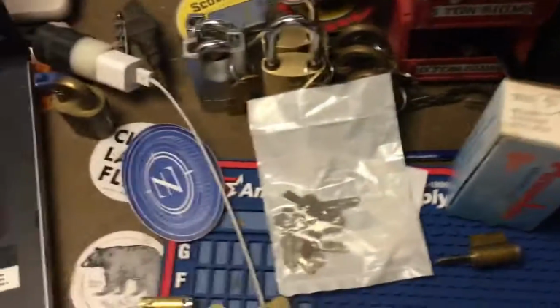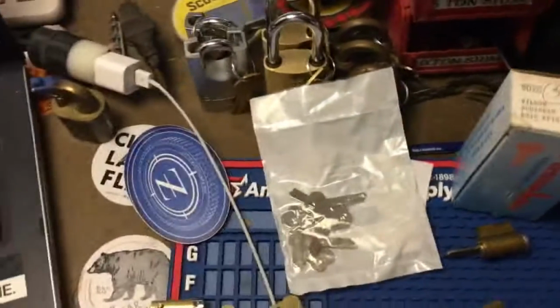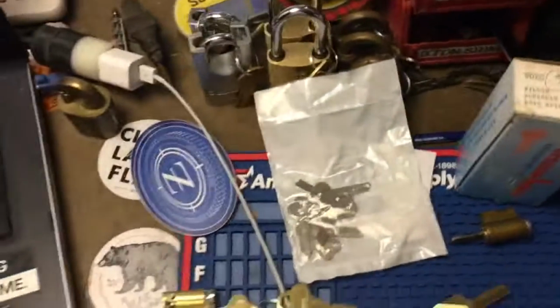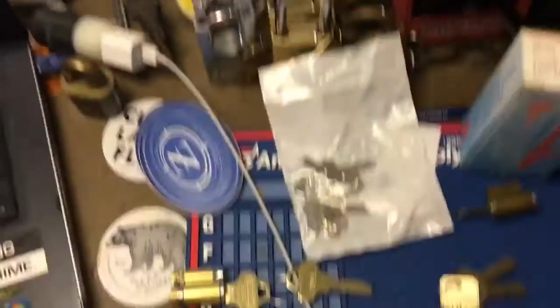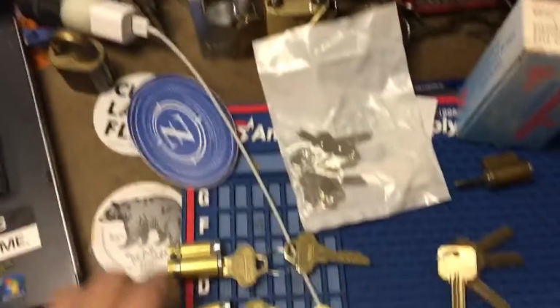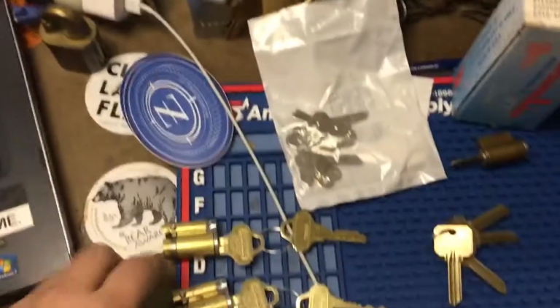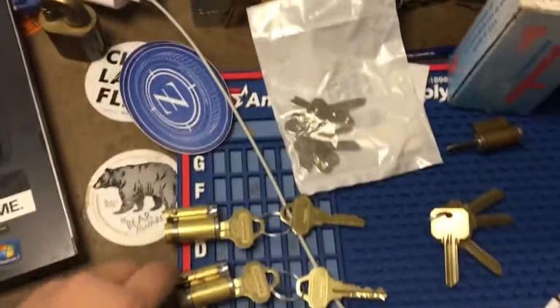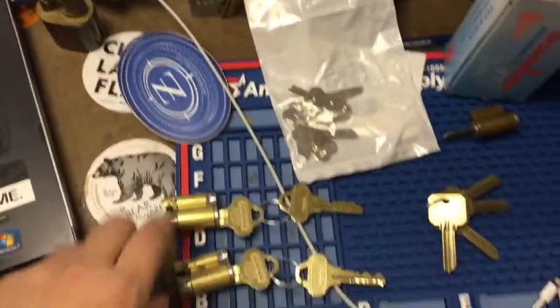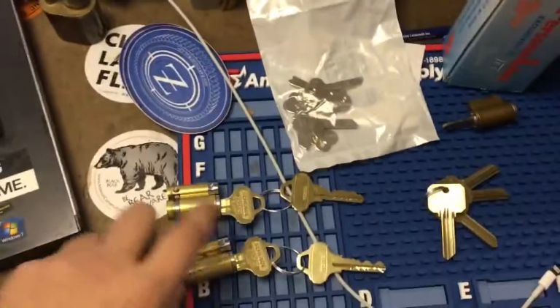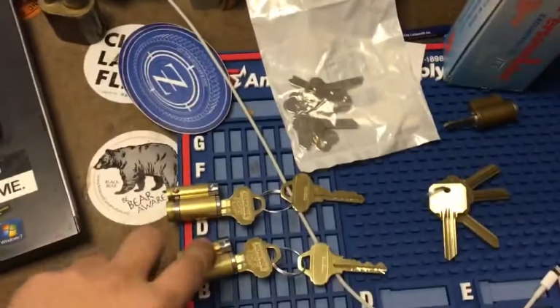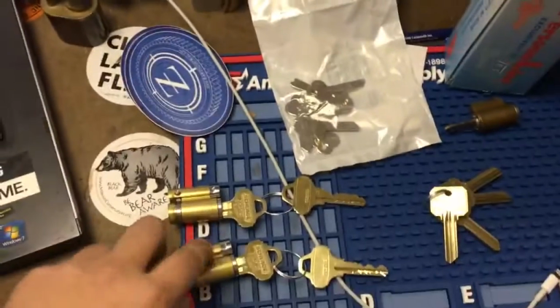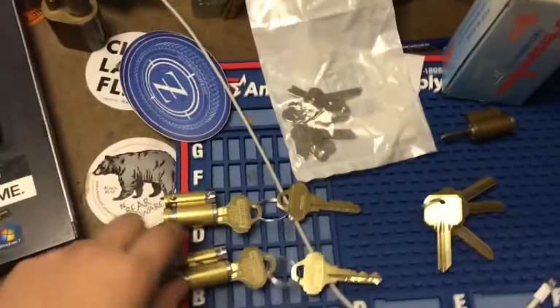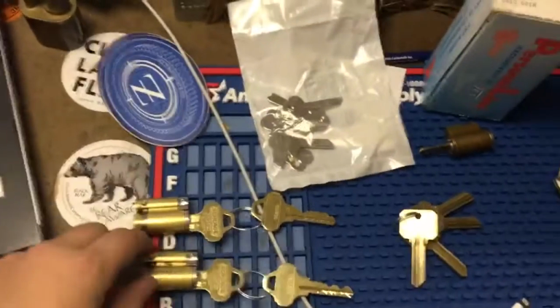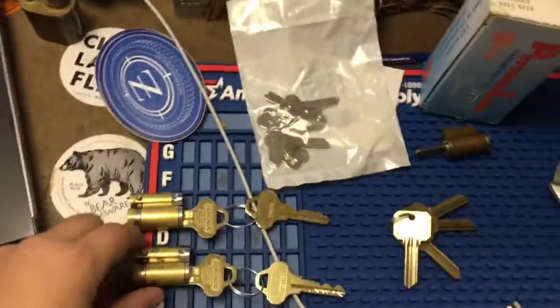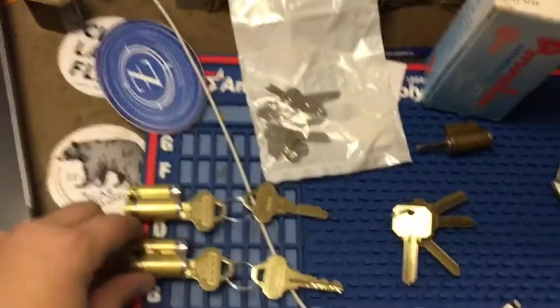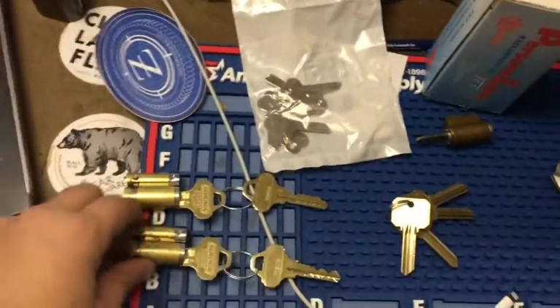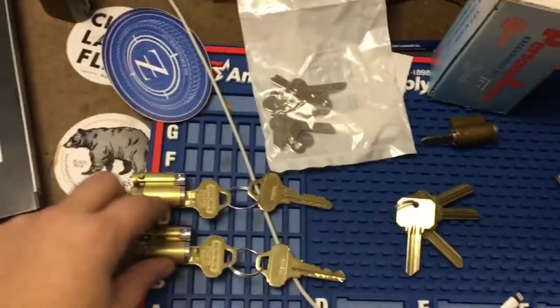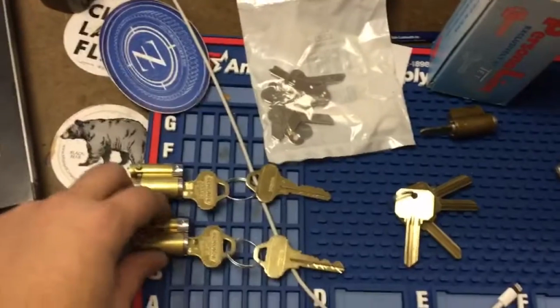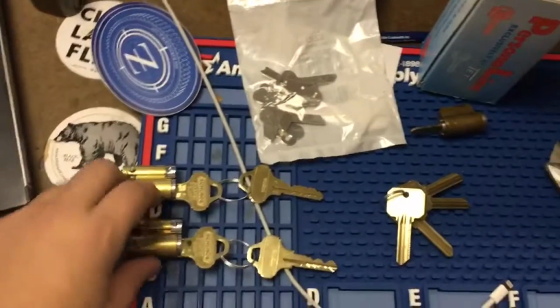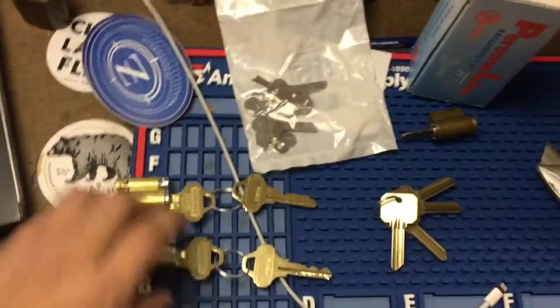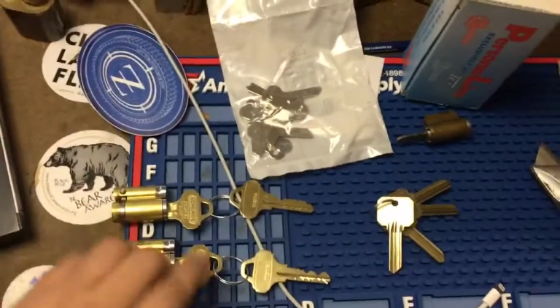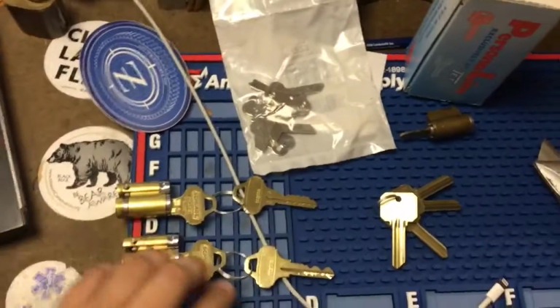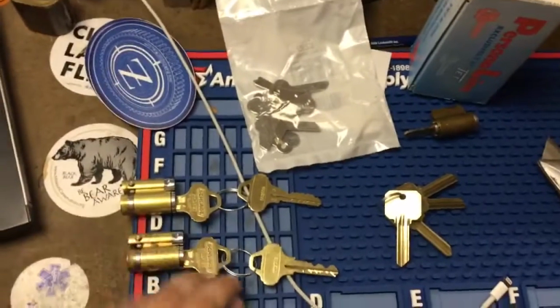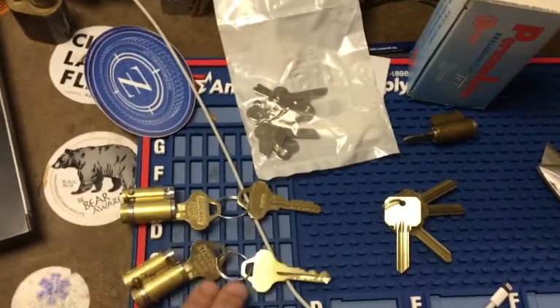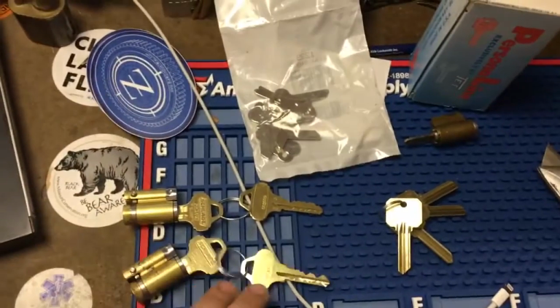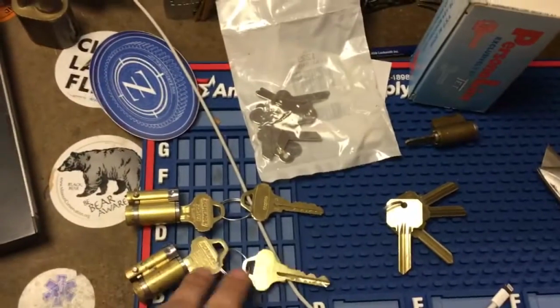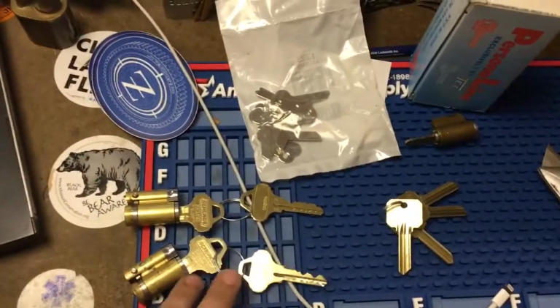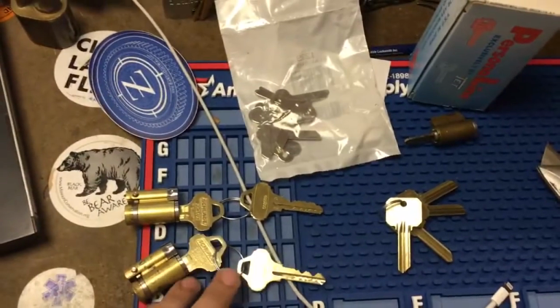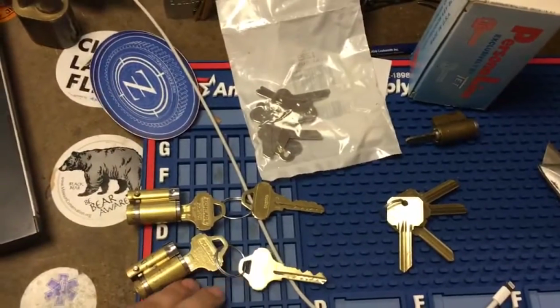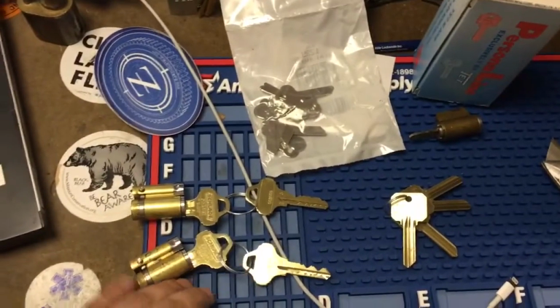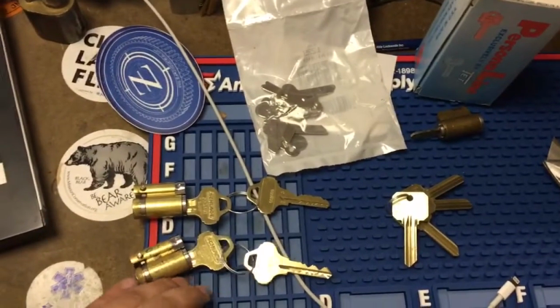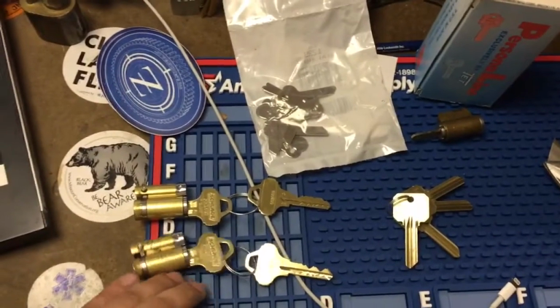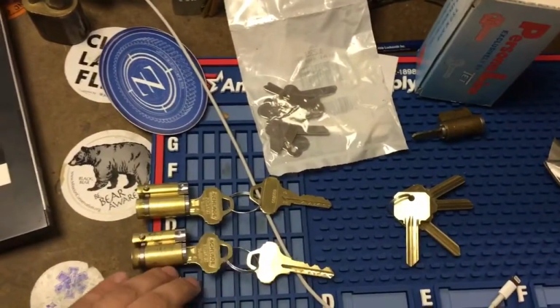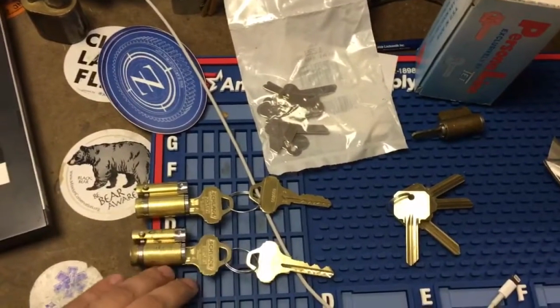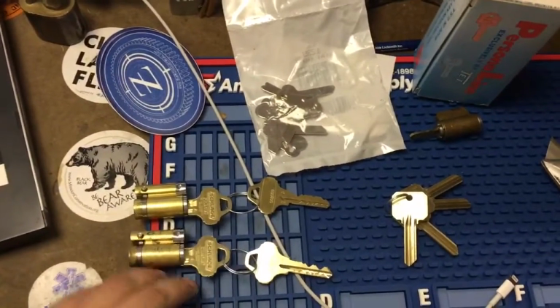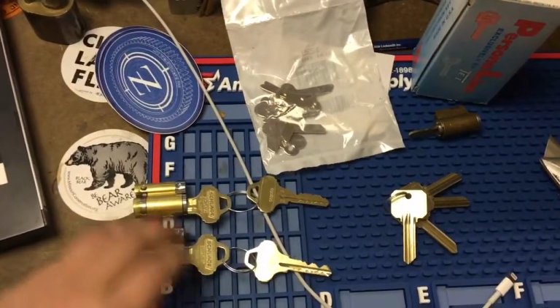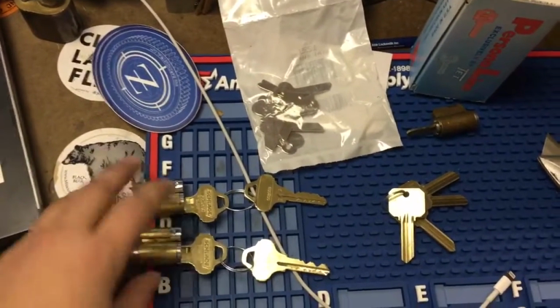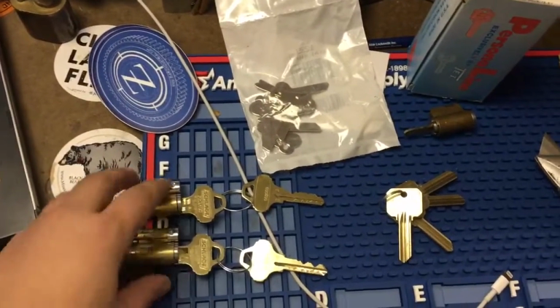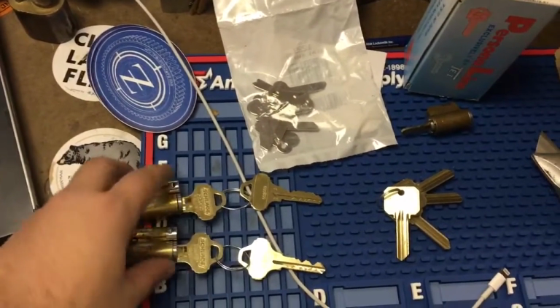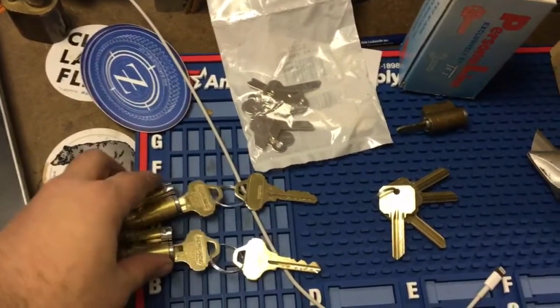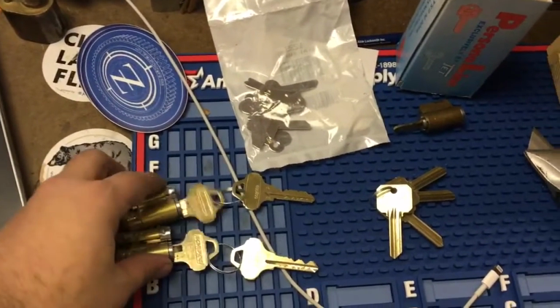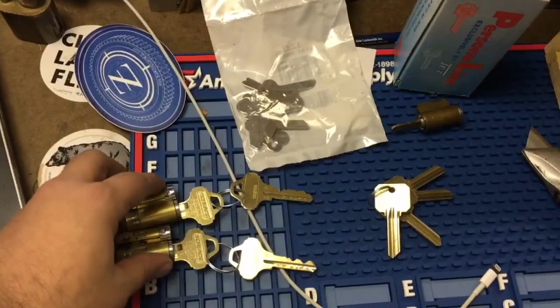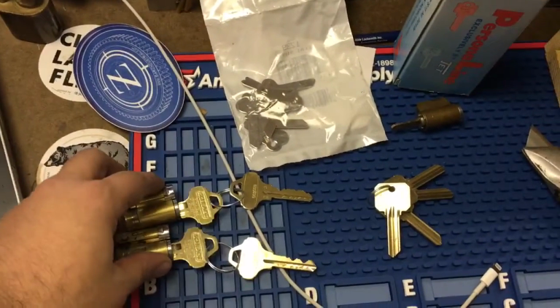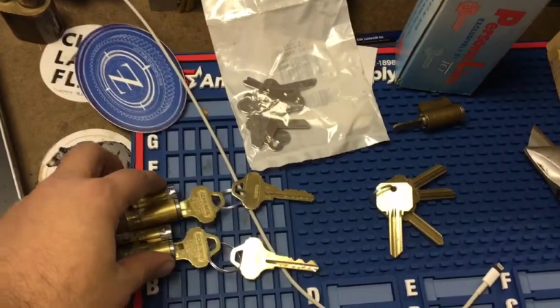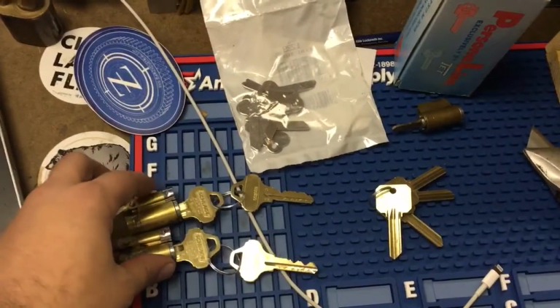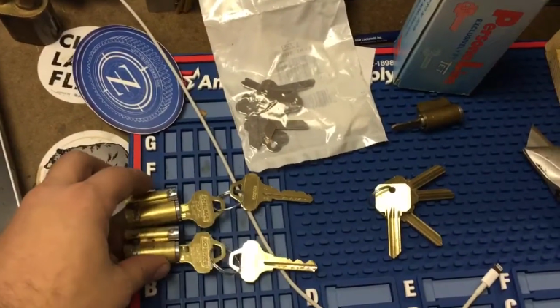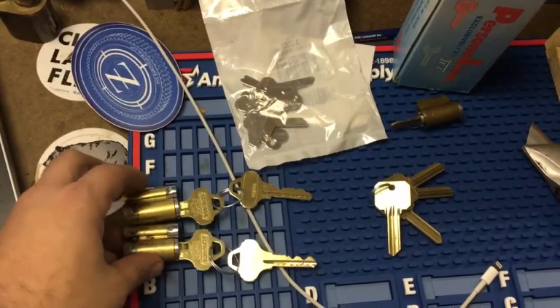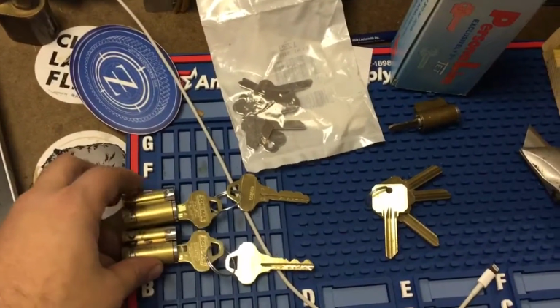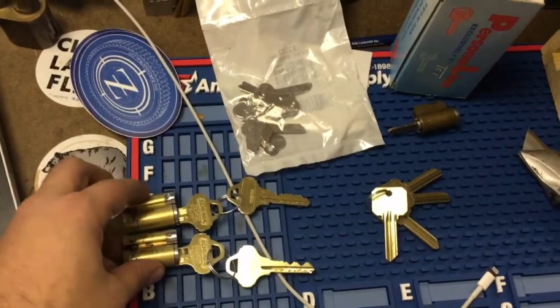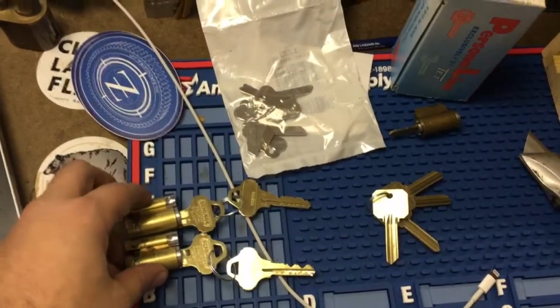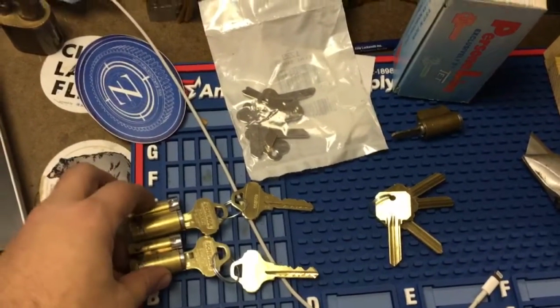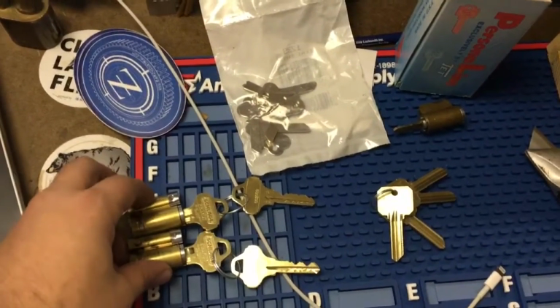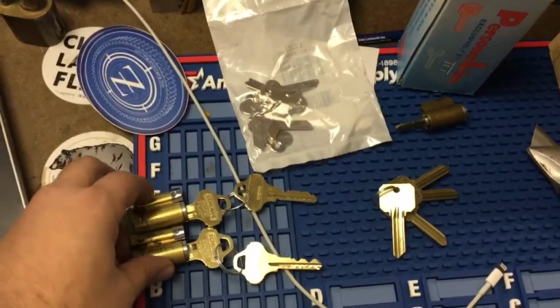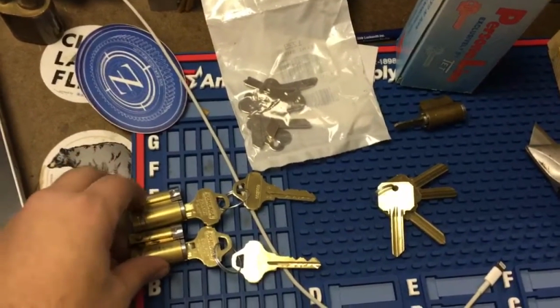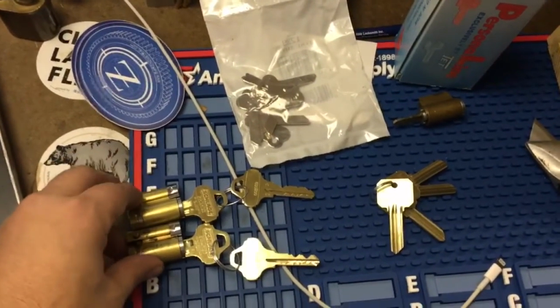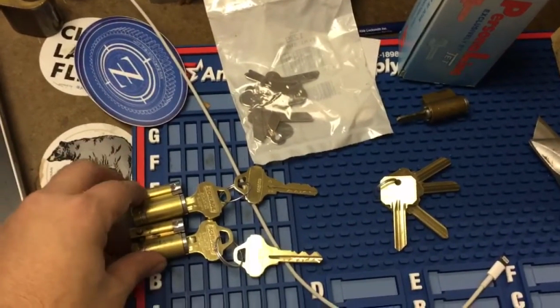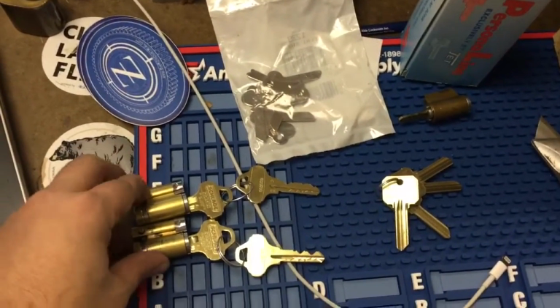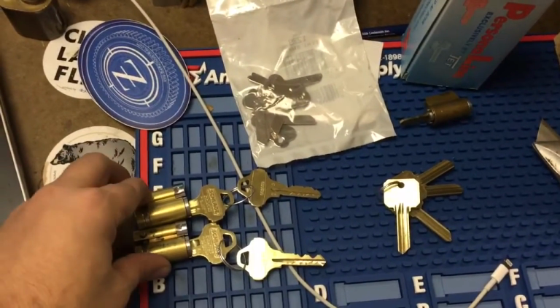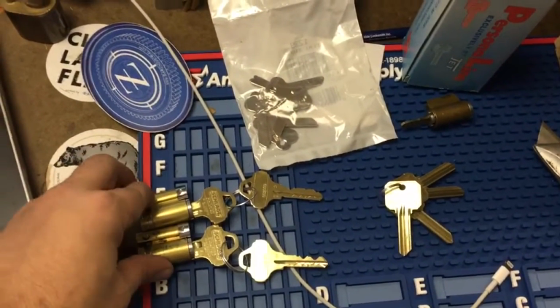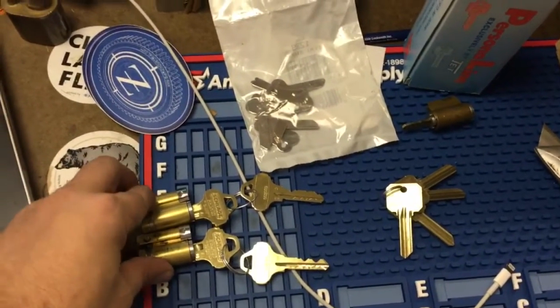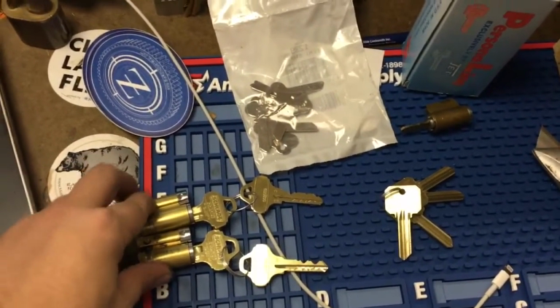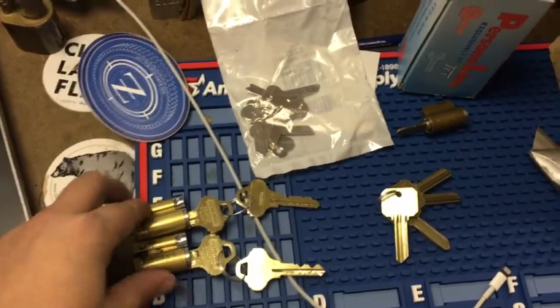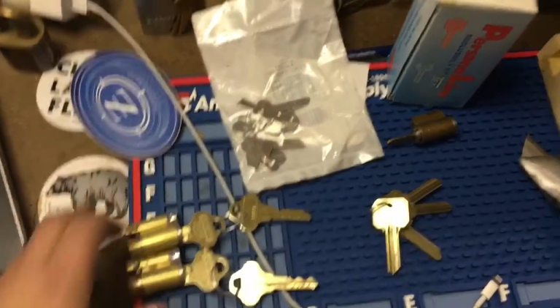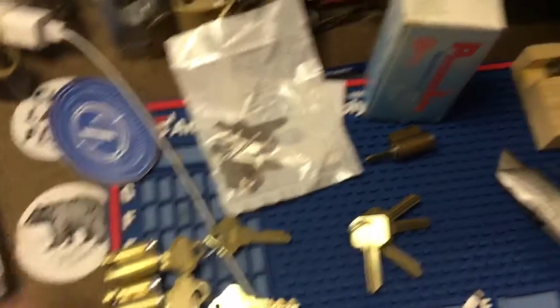Got these almost ready to go — these Everest Primus. I've keyed them up. I'm waiting on some control blanks, and then those will be ready for trade.